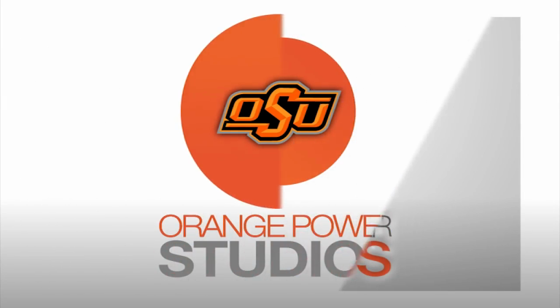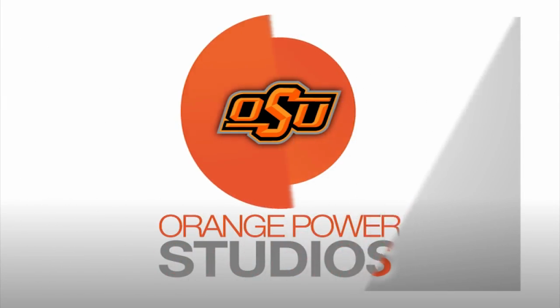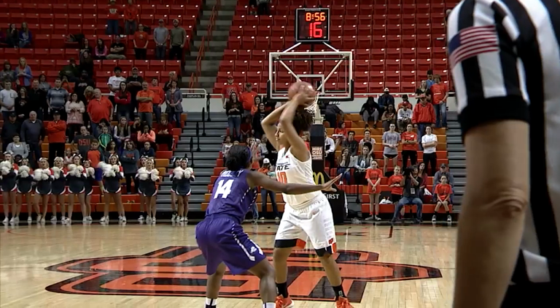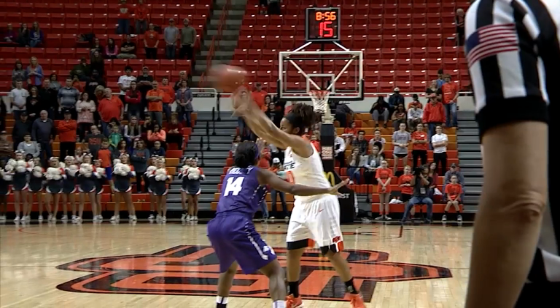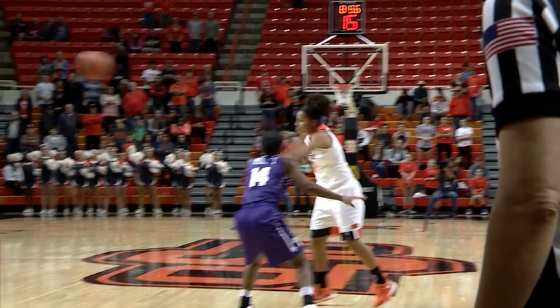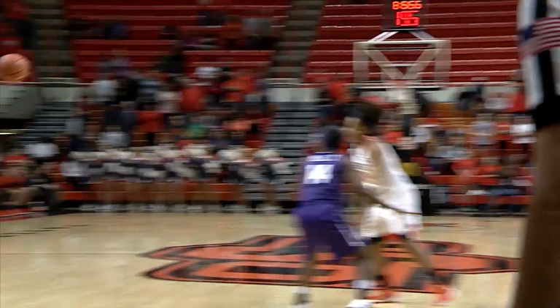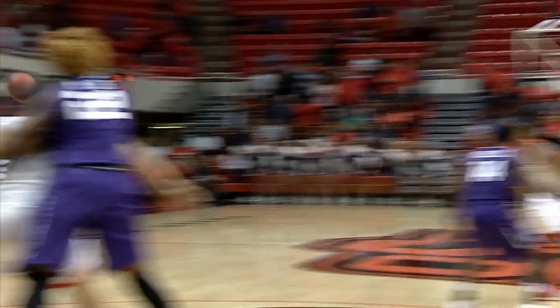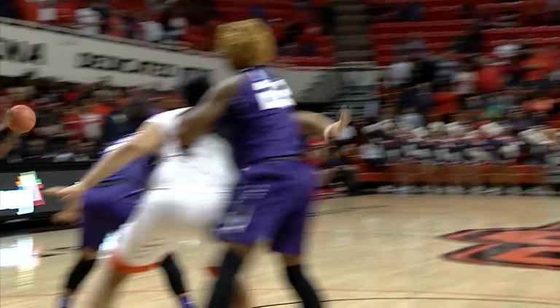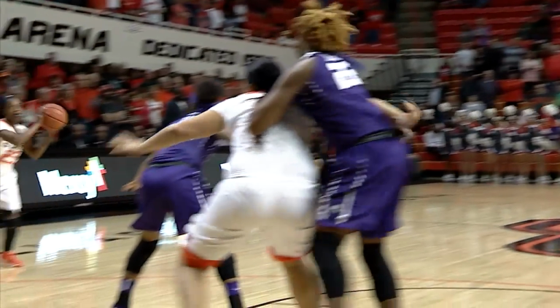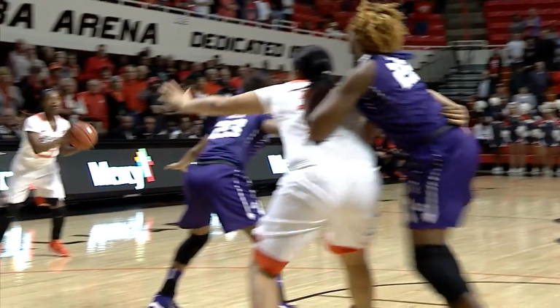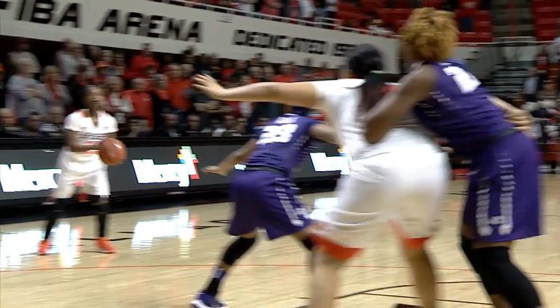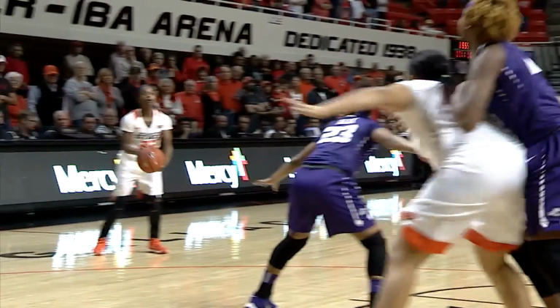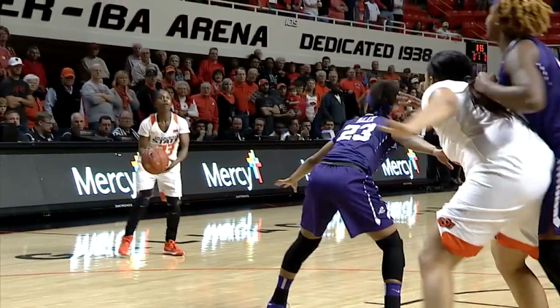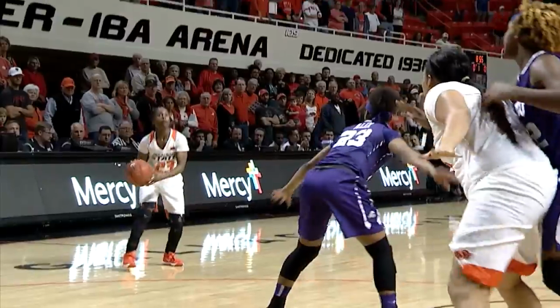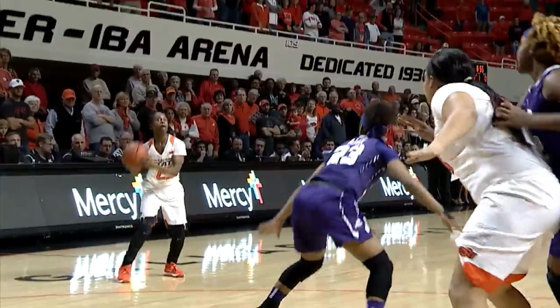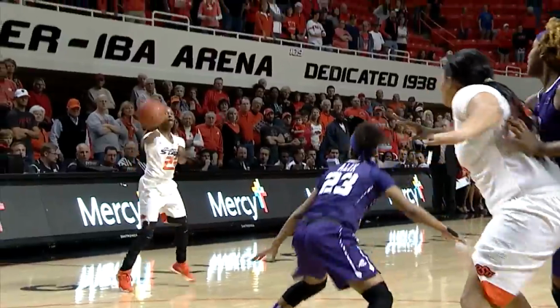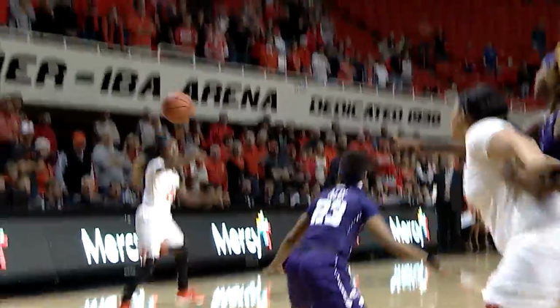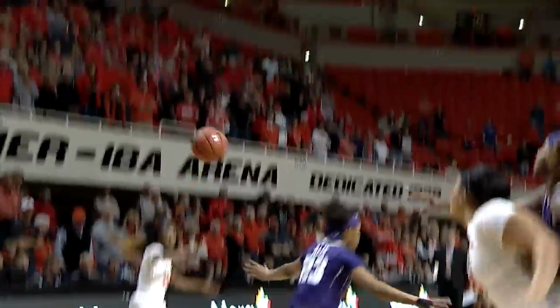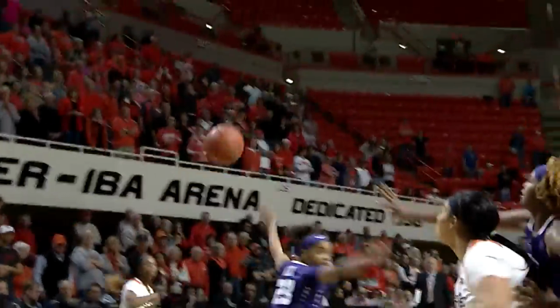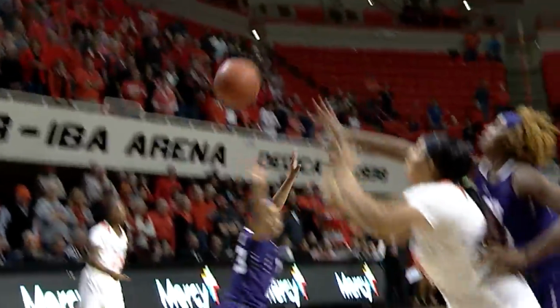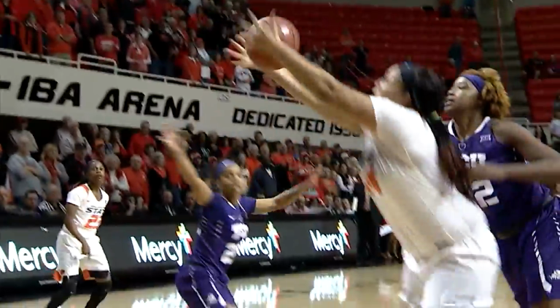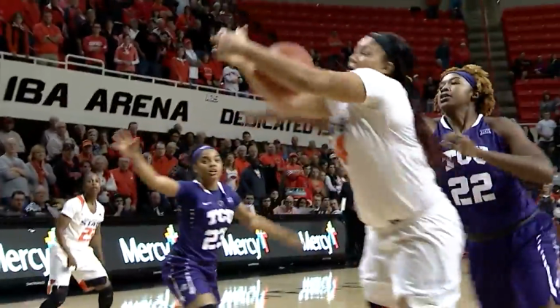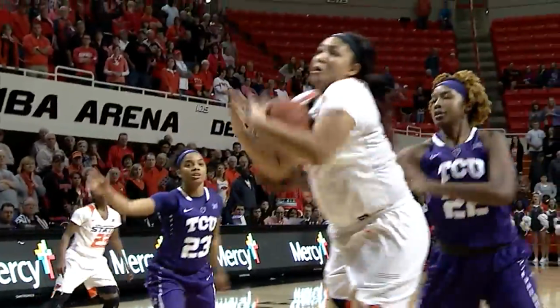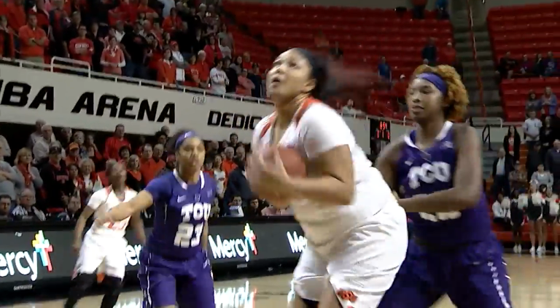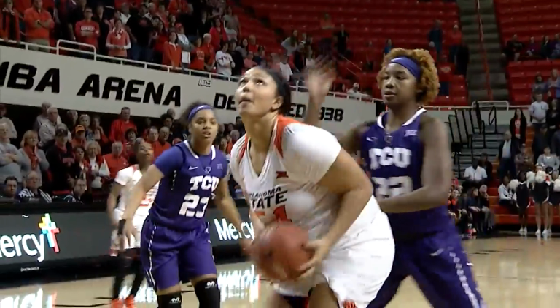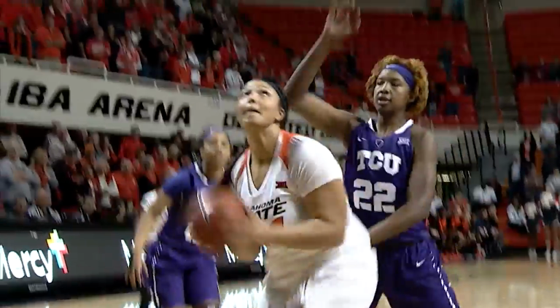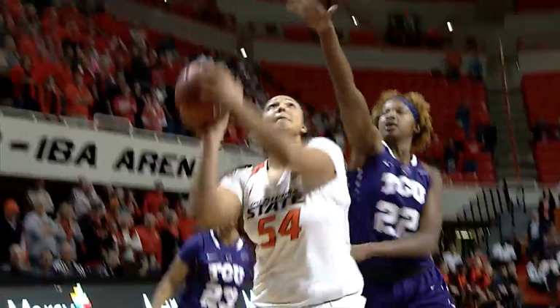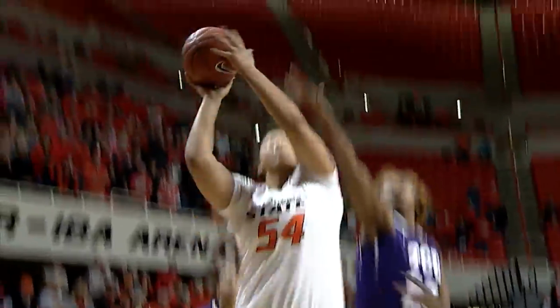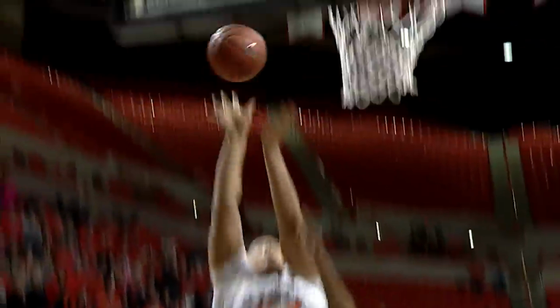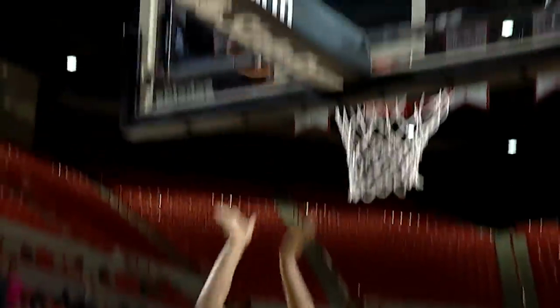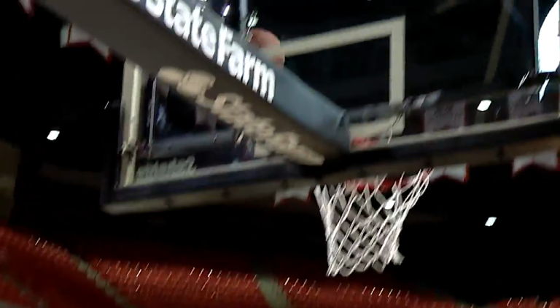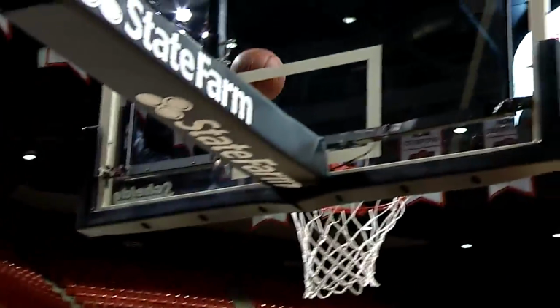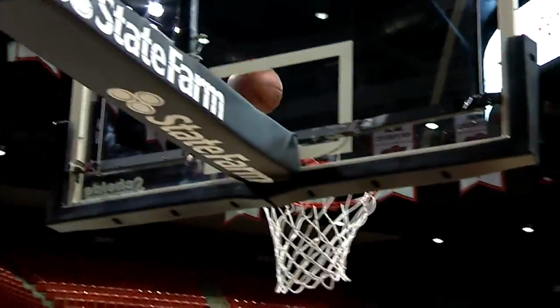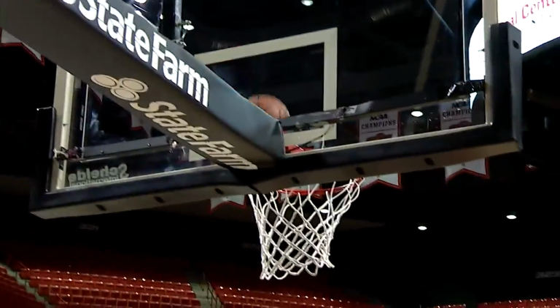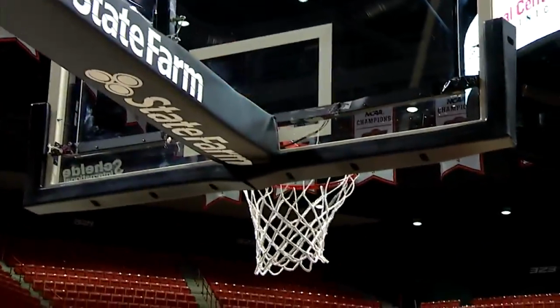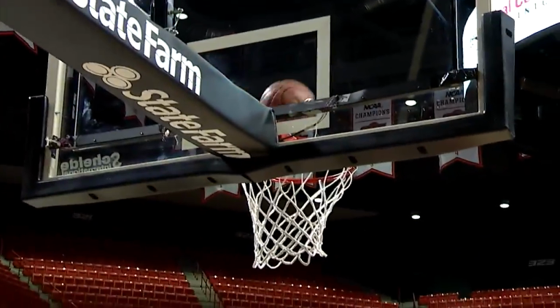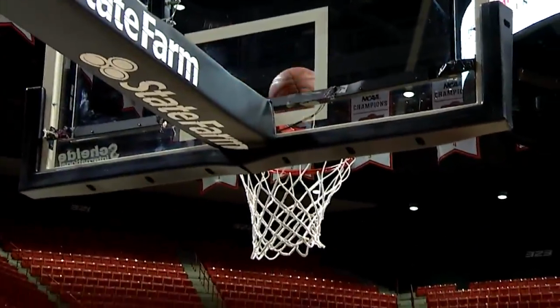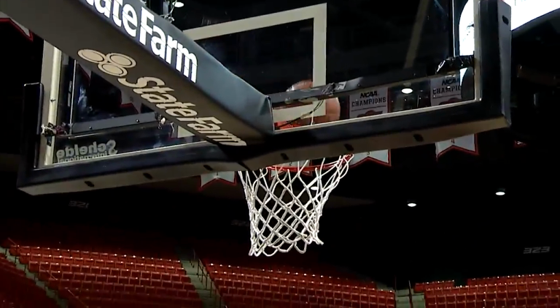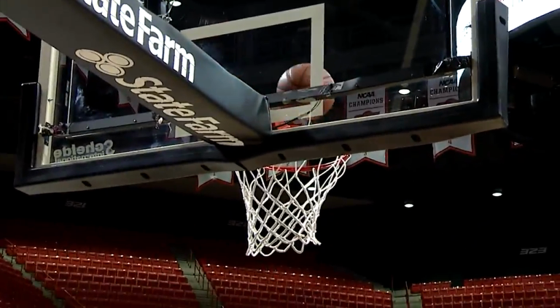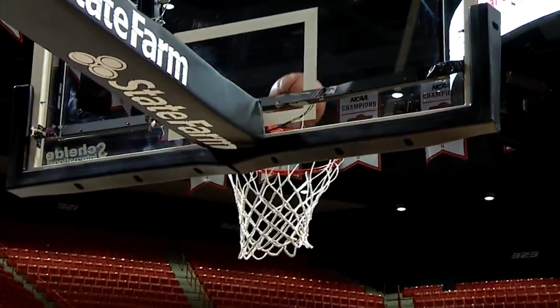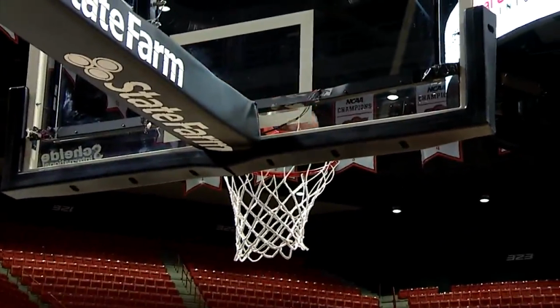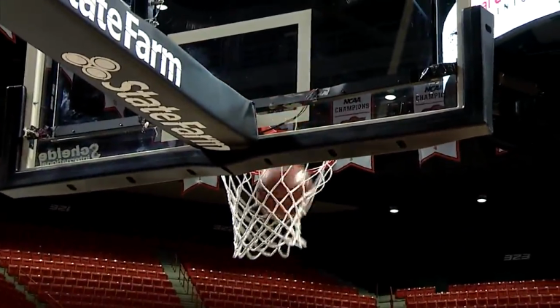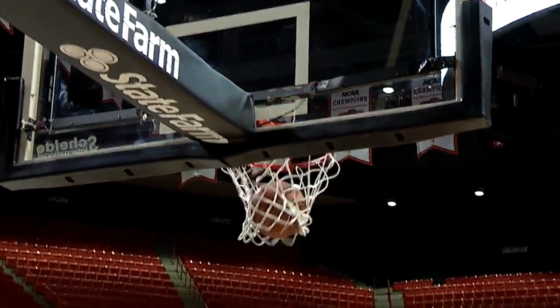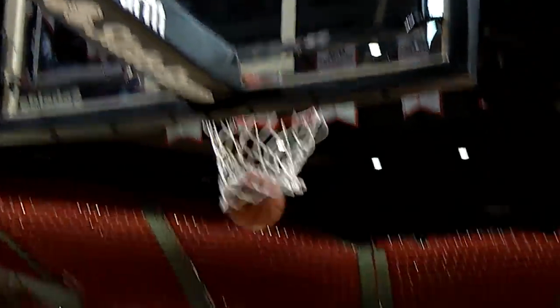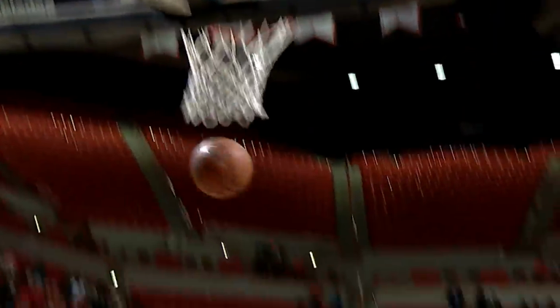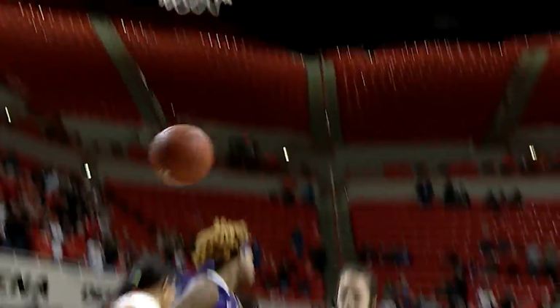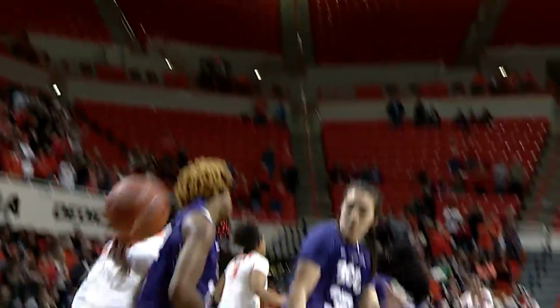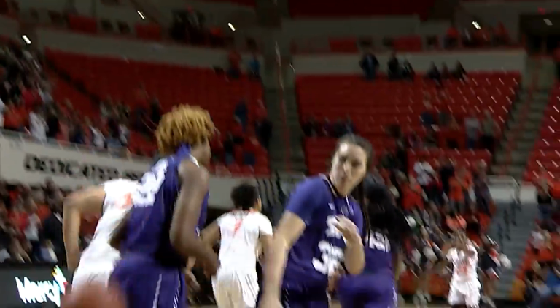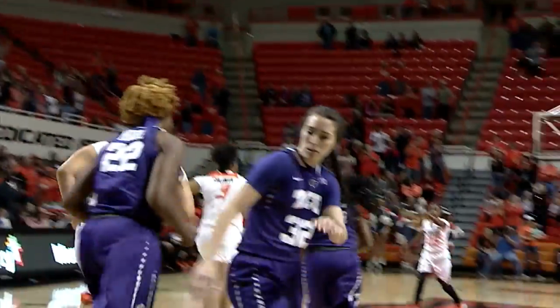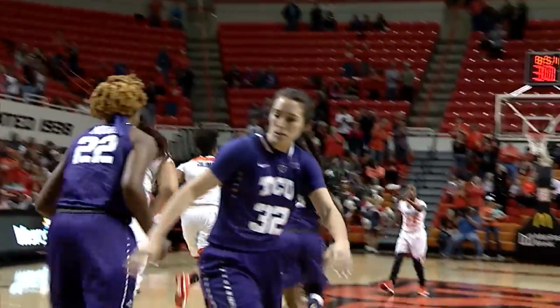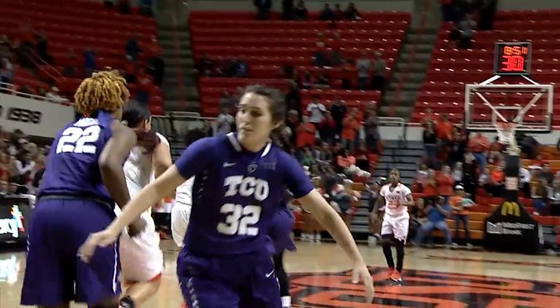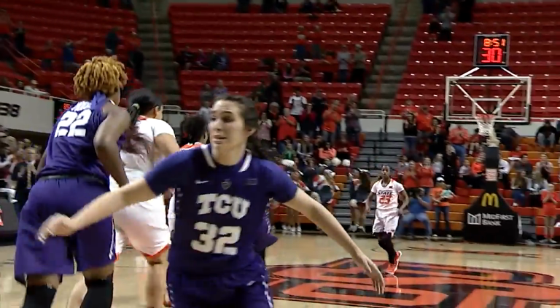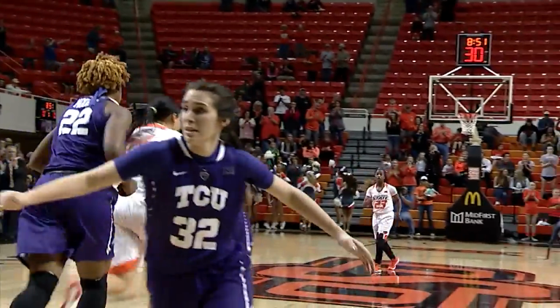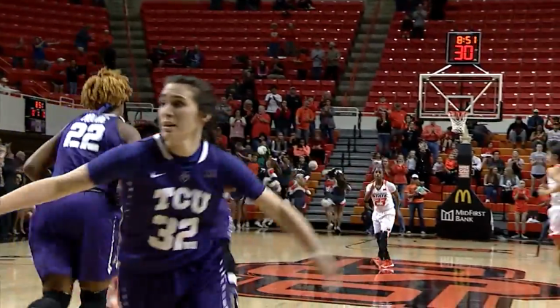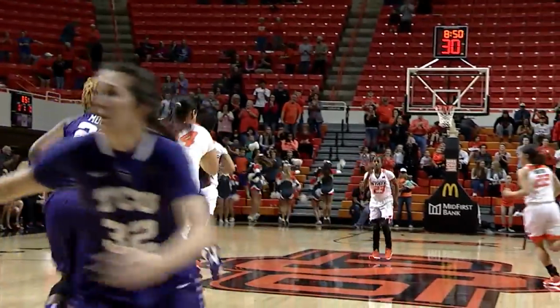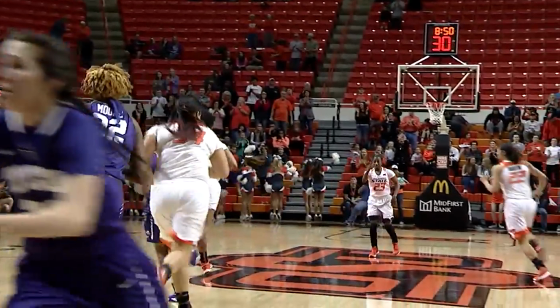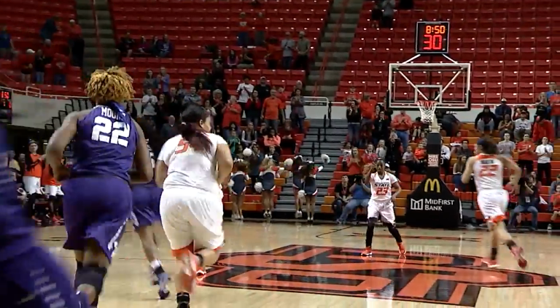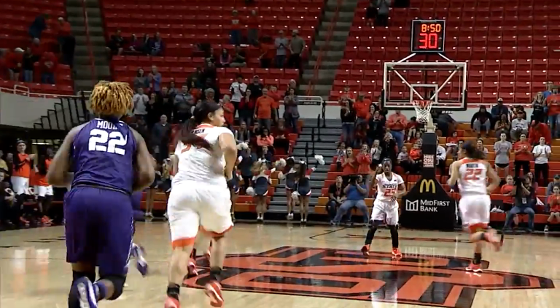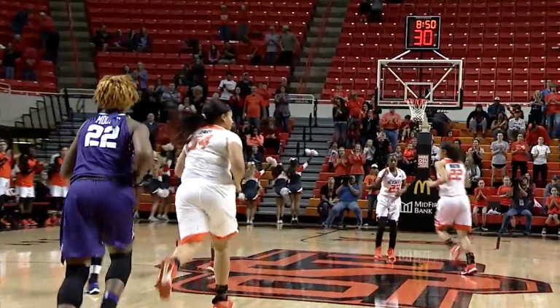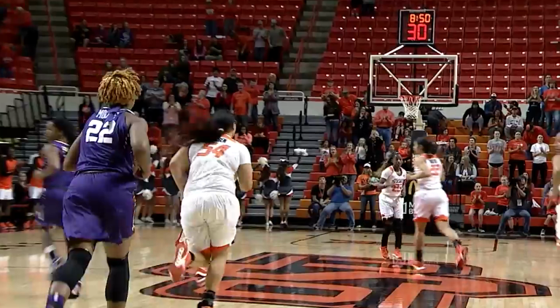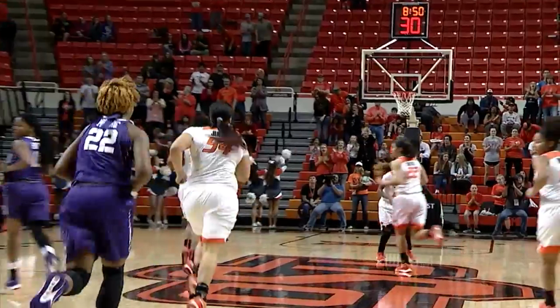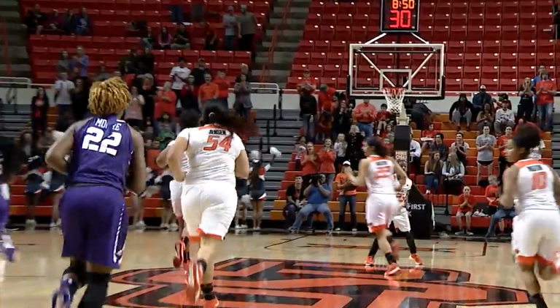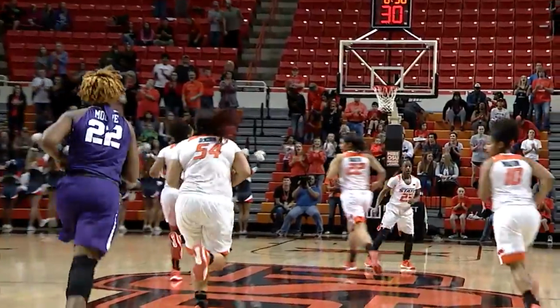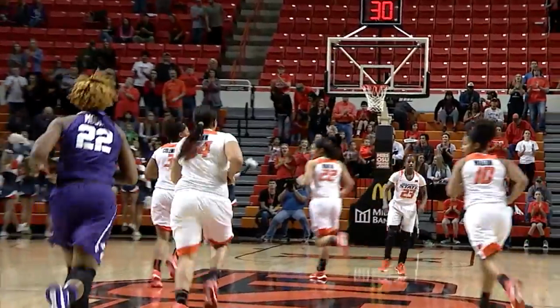Brittany Walton has the basketball, reverses it, Patton feeds it in down low to Kaylee Jensen — she's got the bucket and the Cowgirls are on the board.